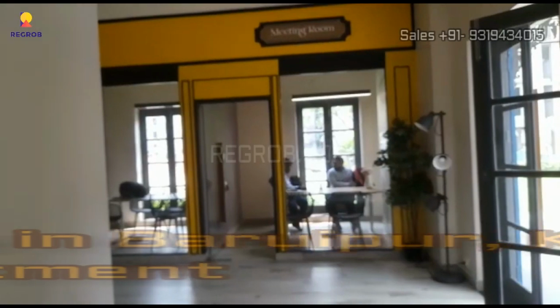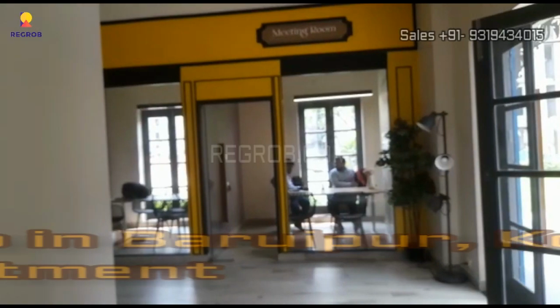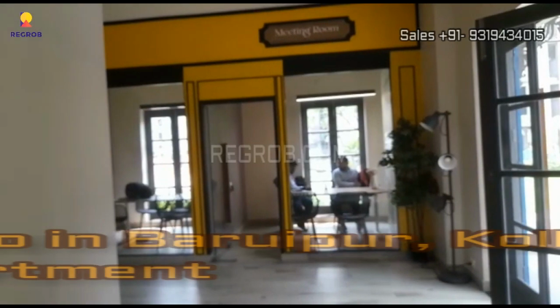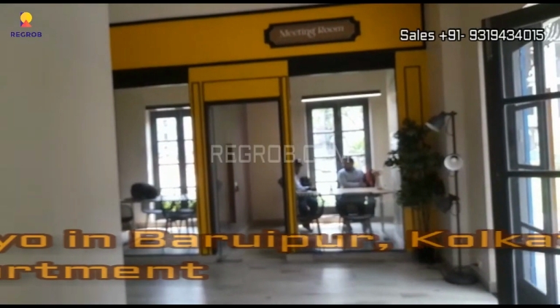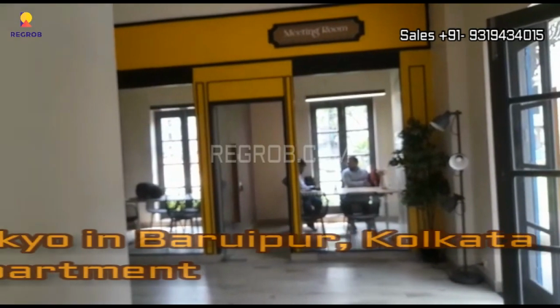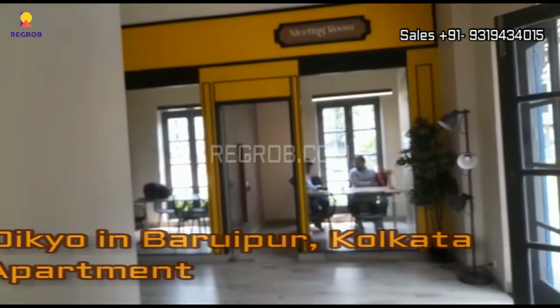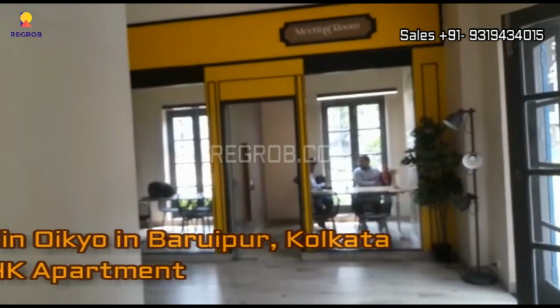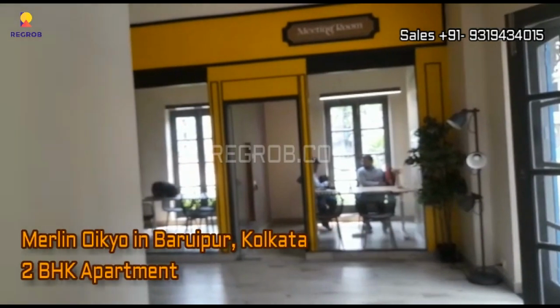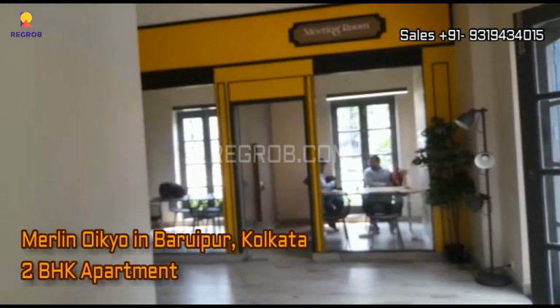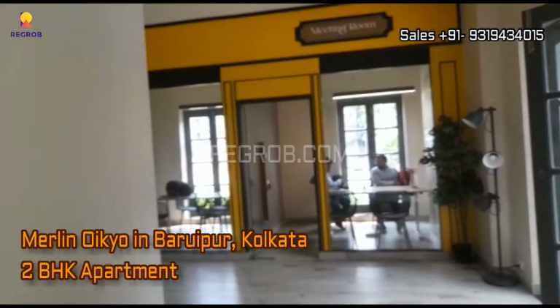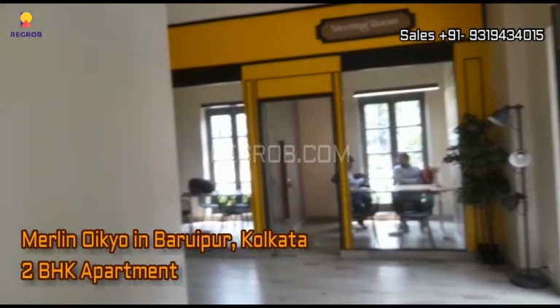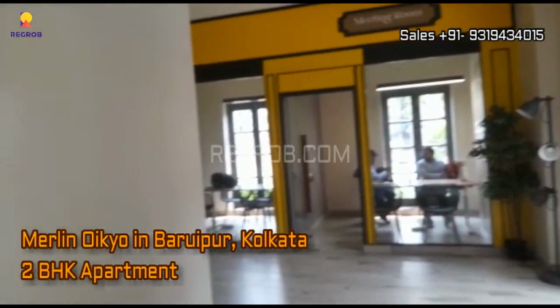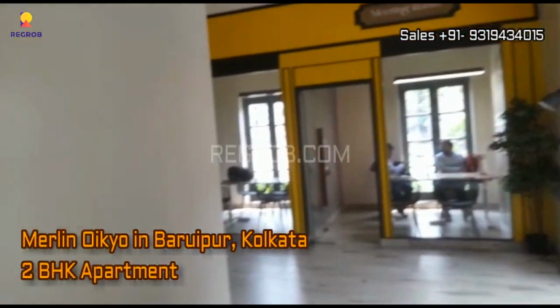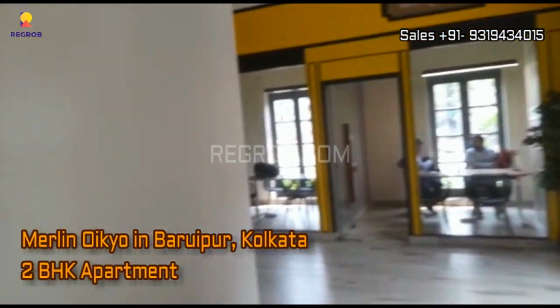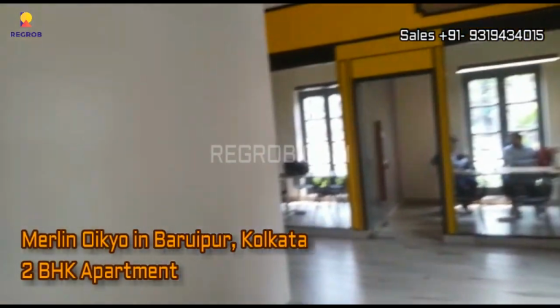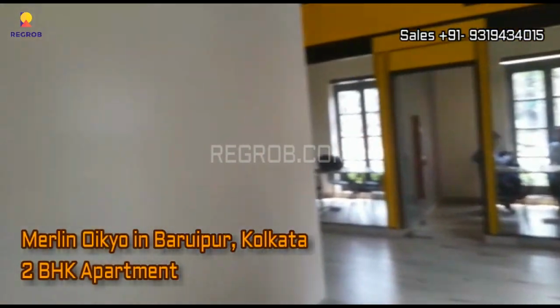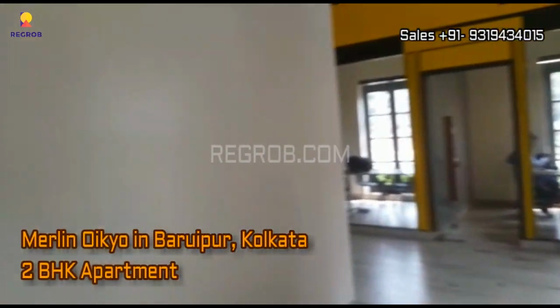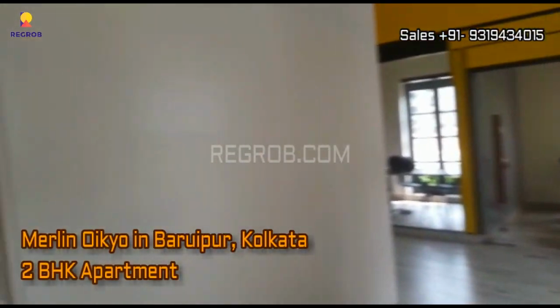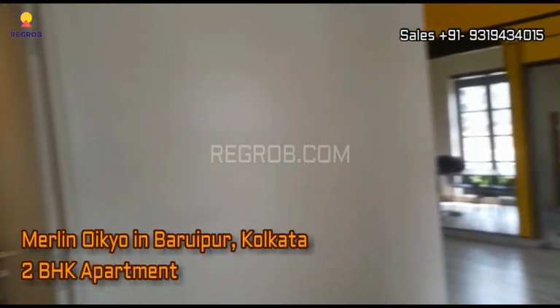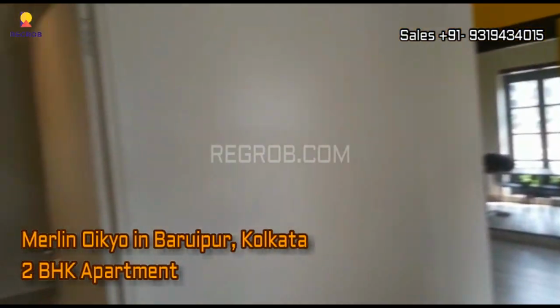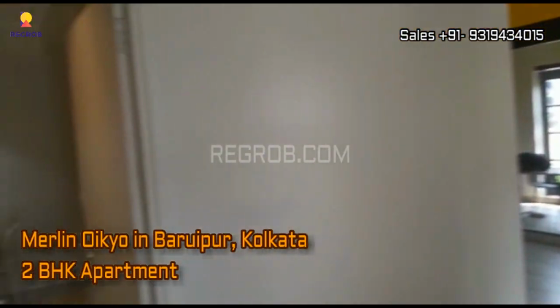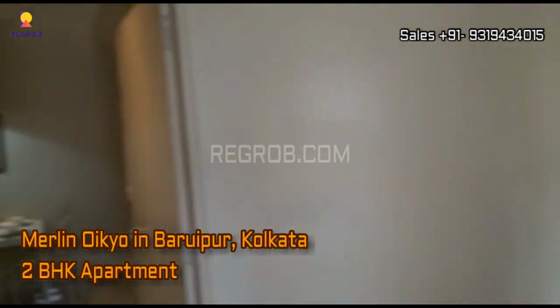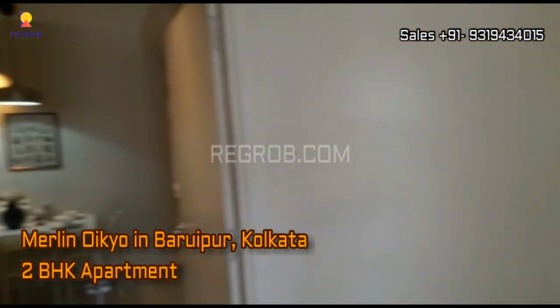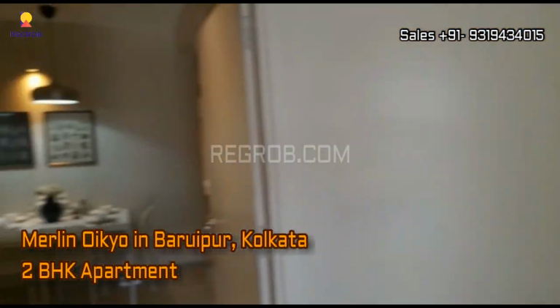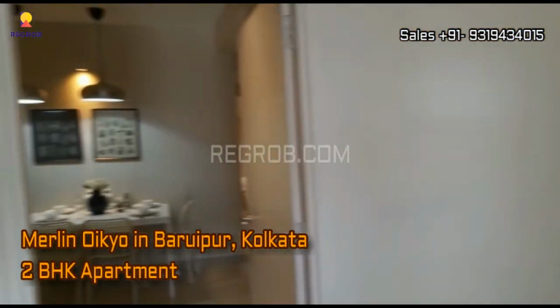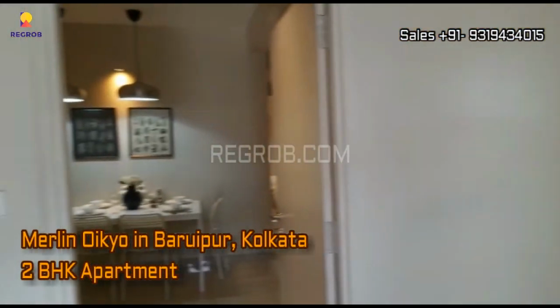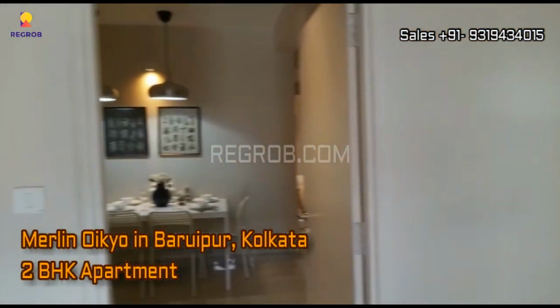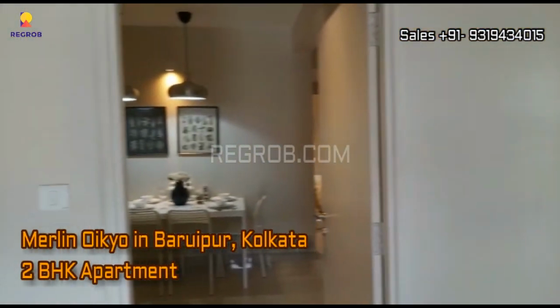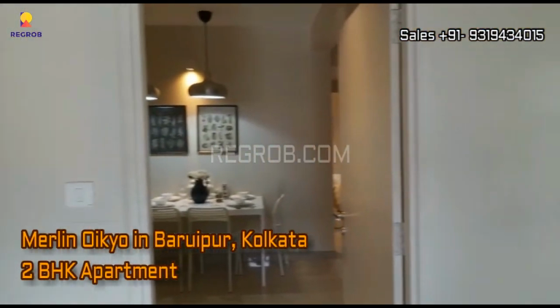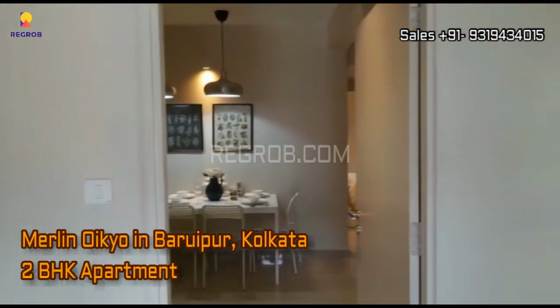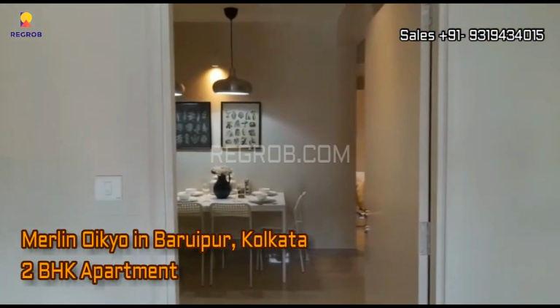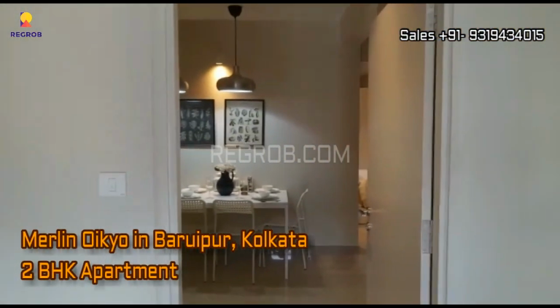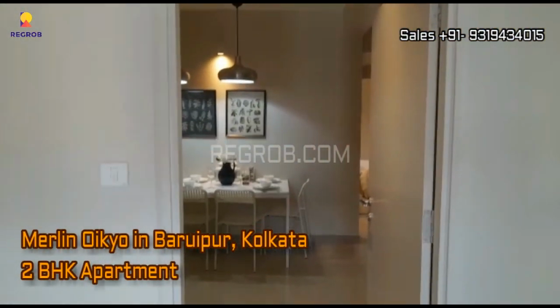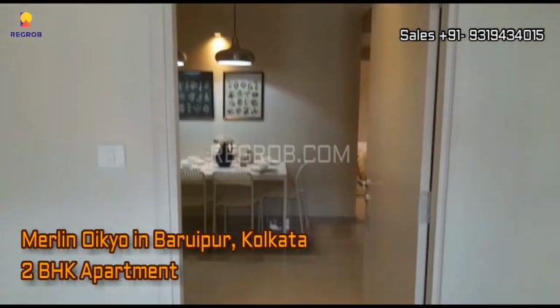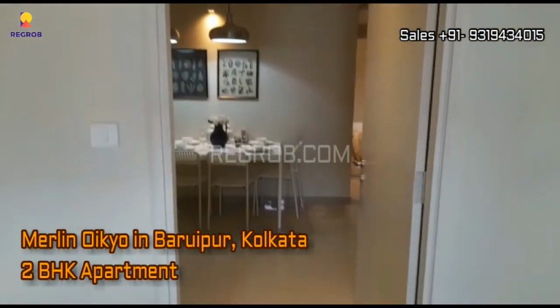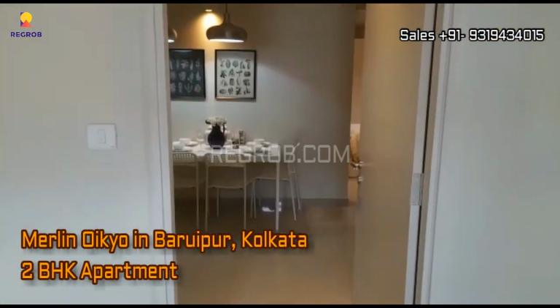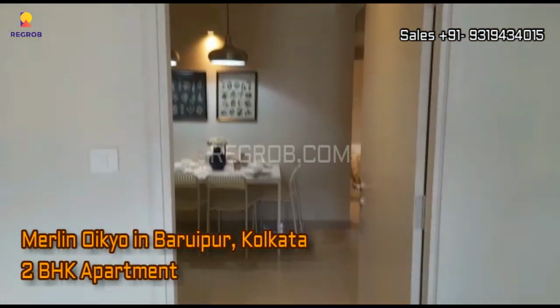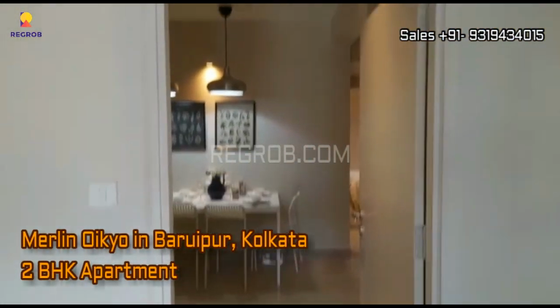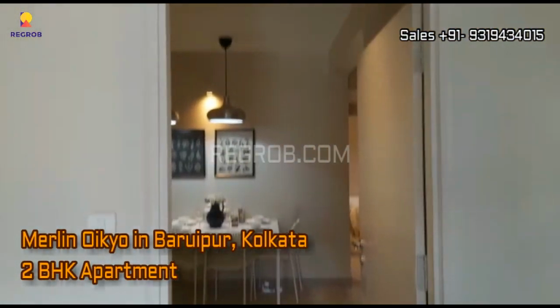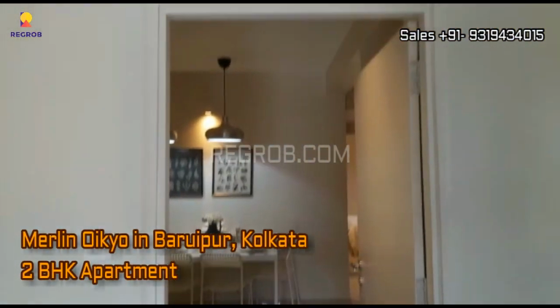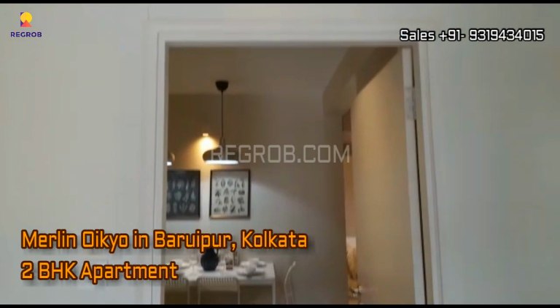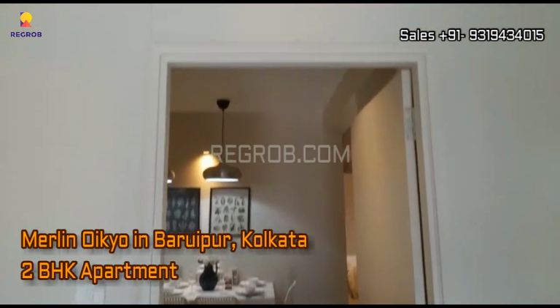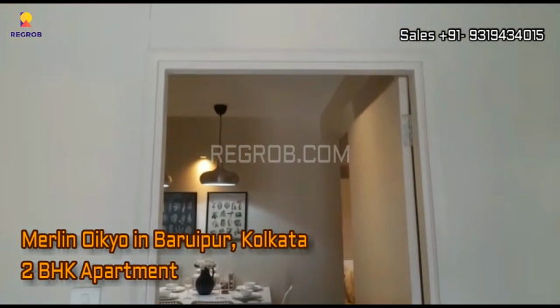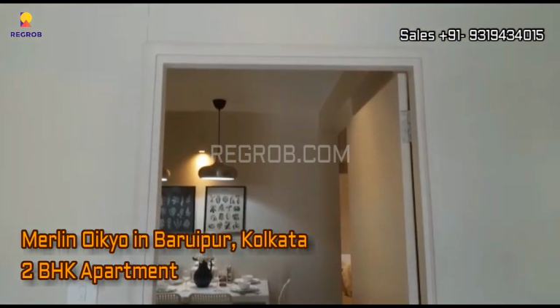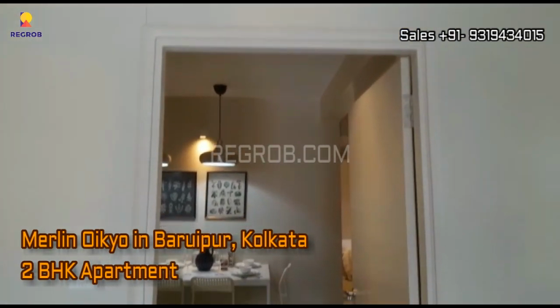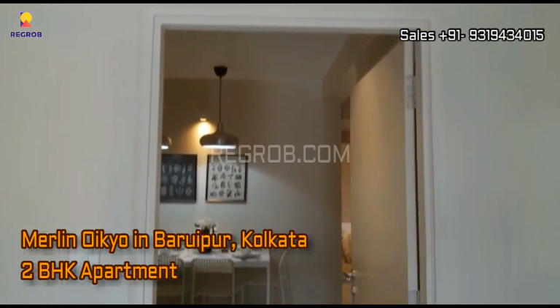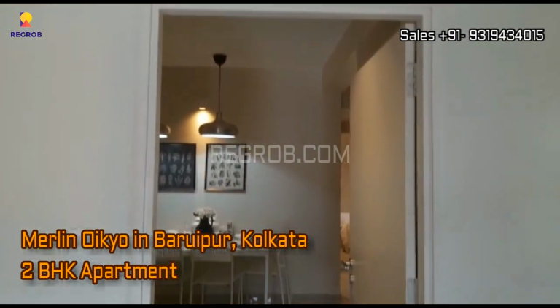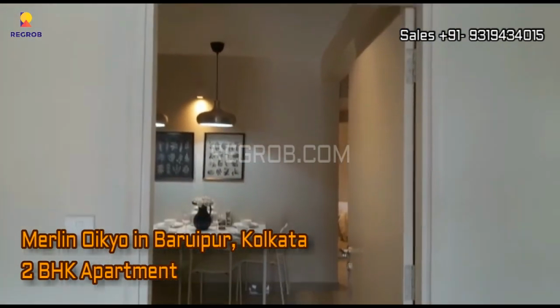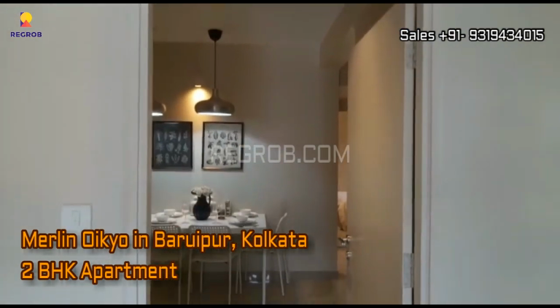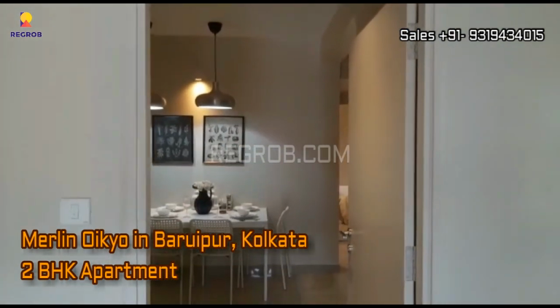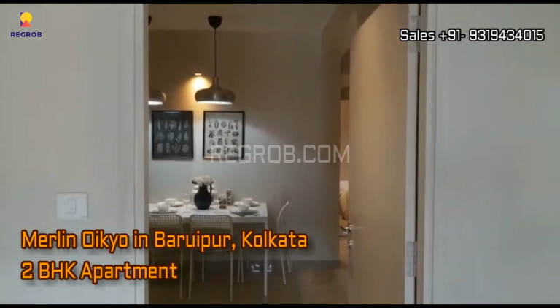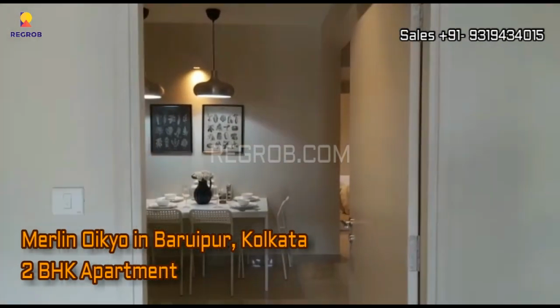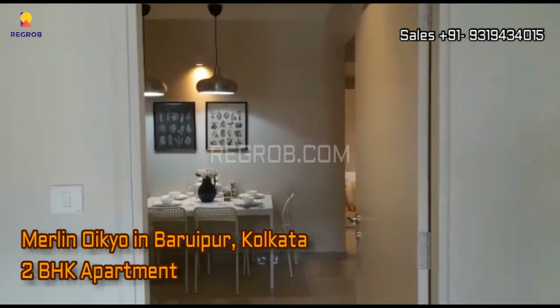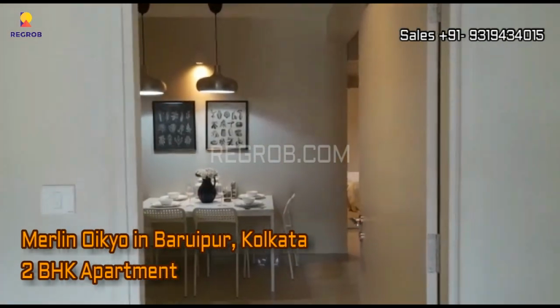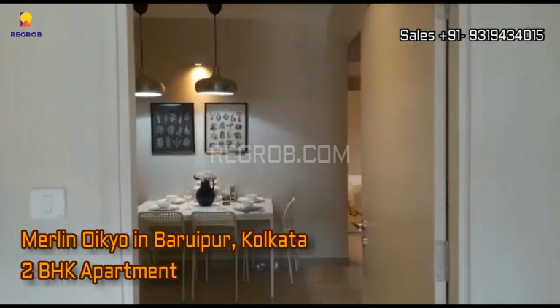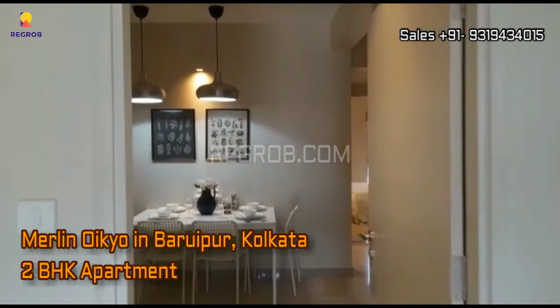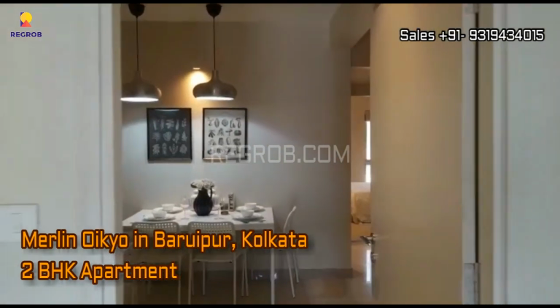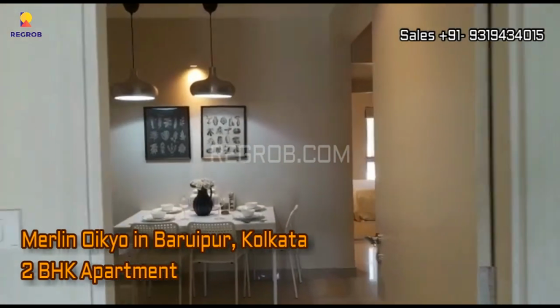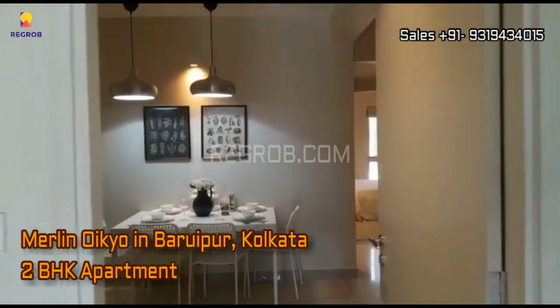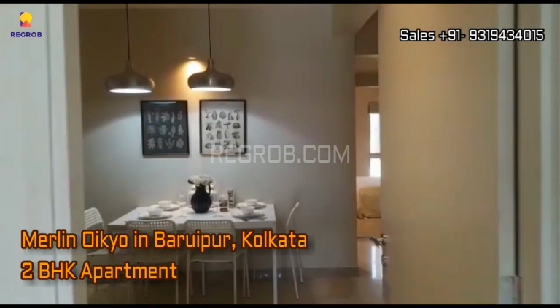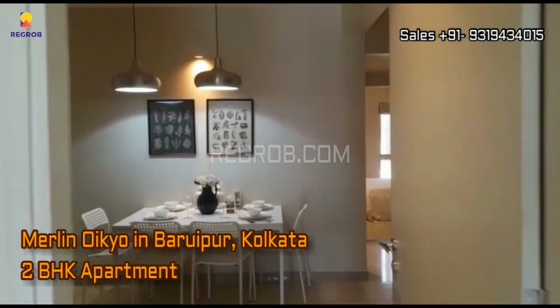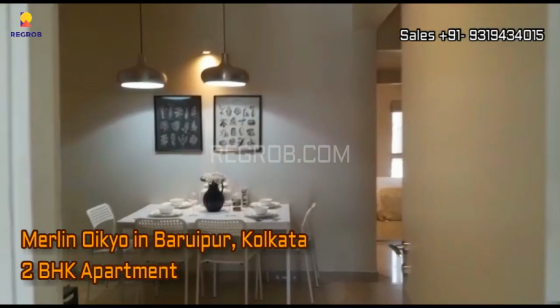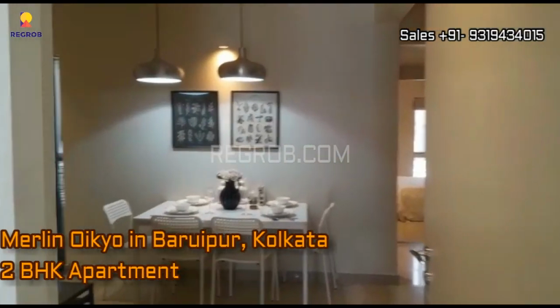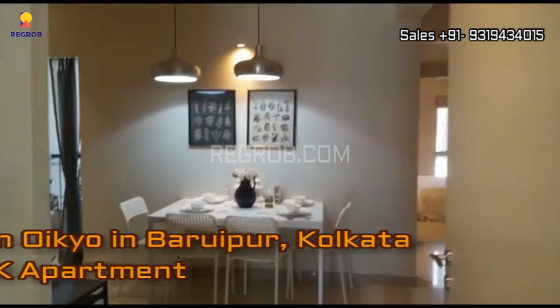Hey everyone, in this video we are visiting a 2BHK apartment of Marlin Oiko located in Baroipoor, Kolkata.